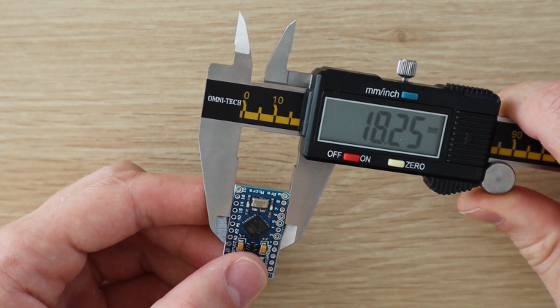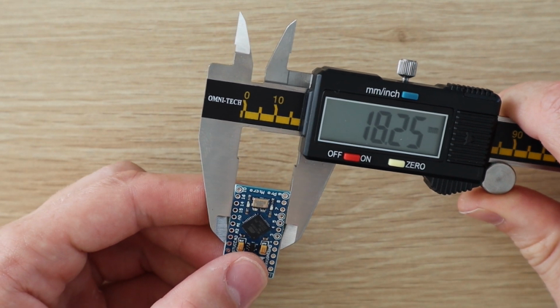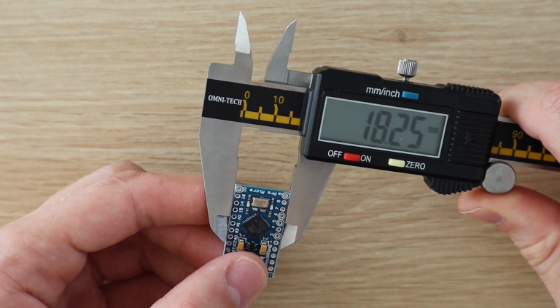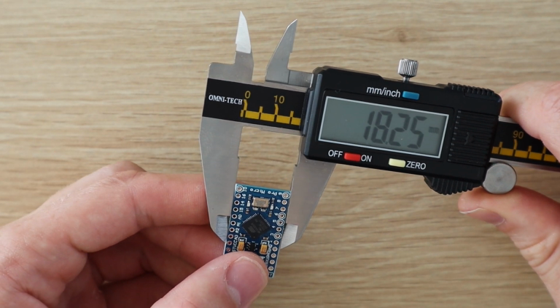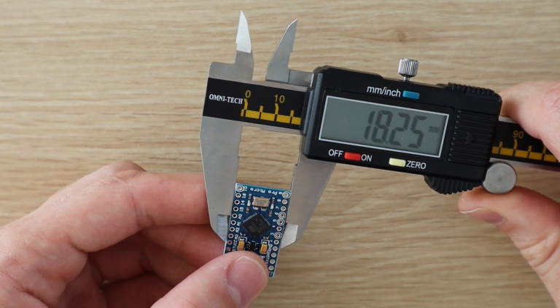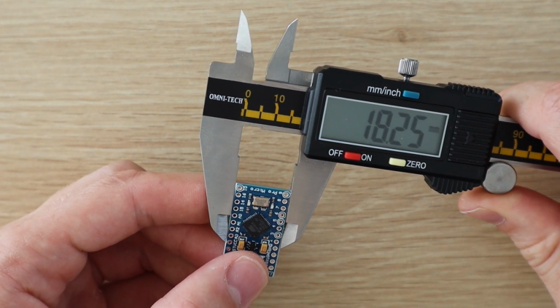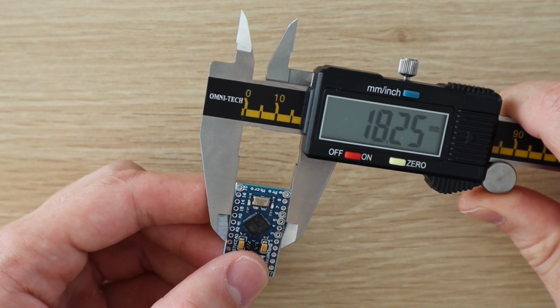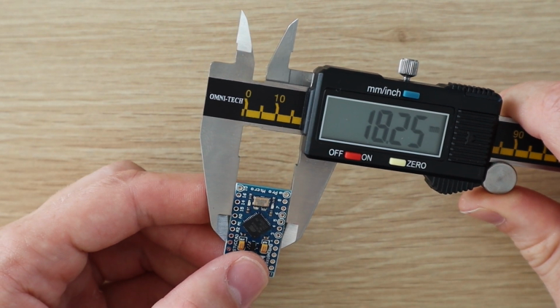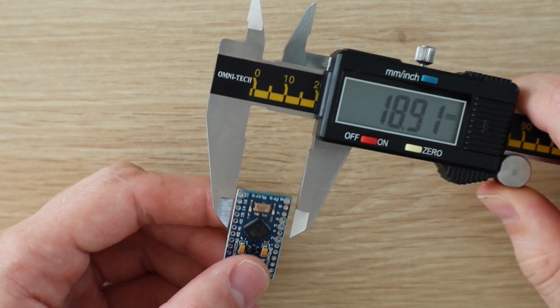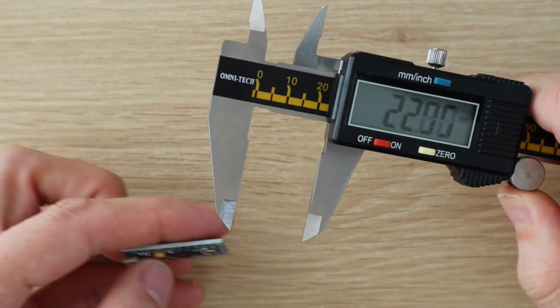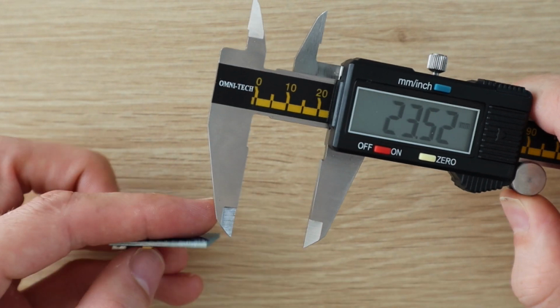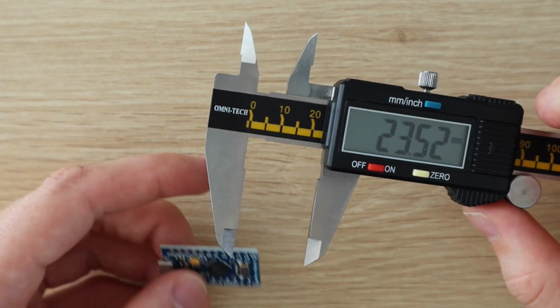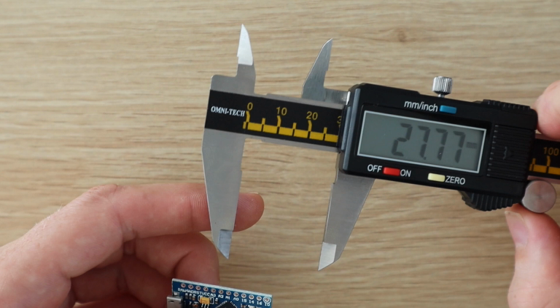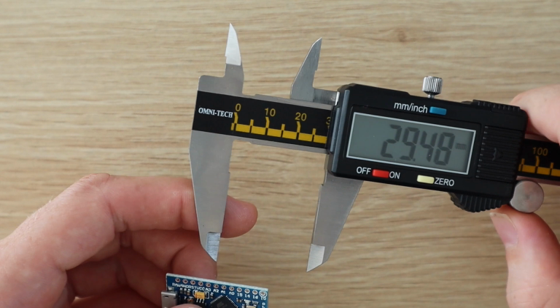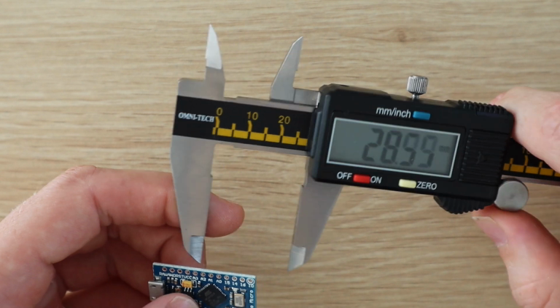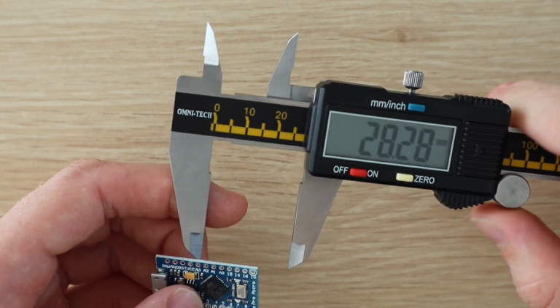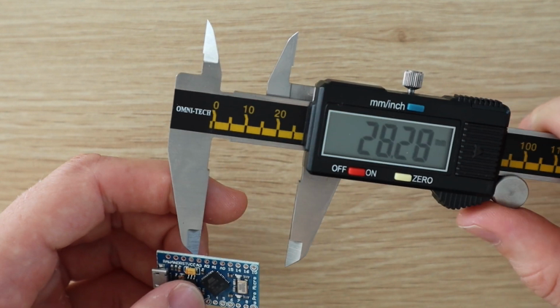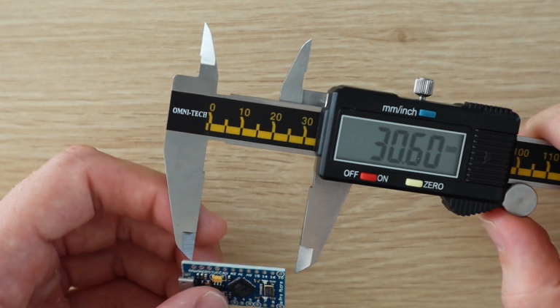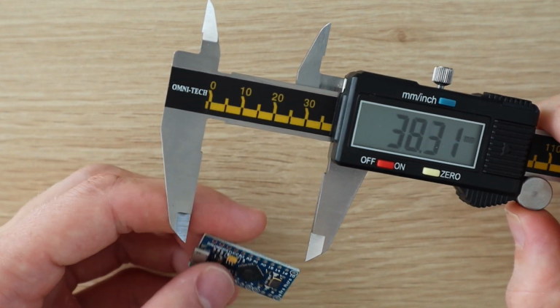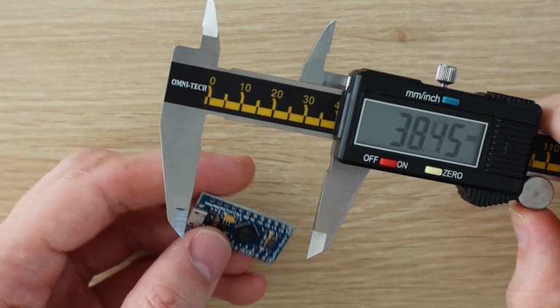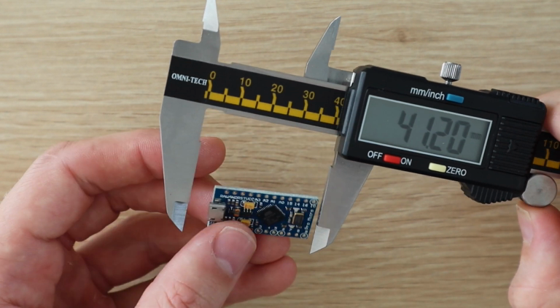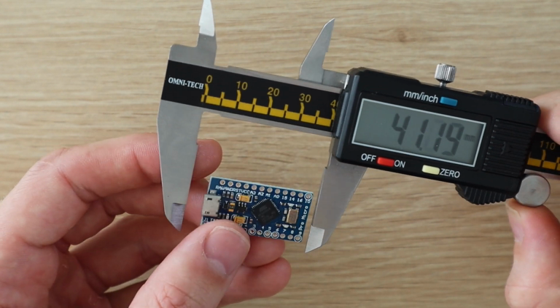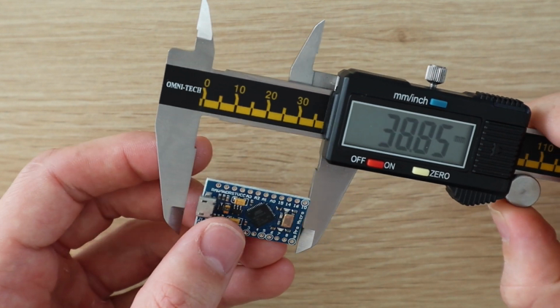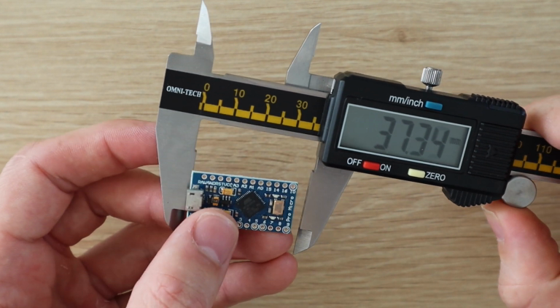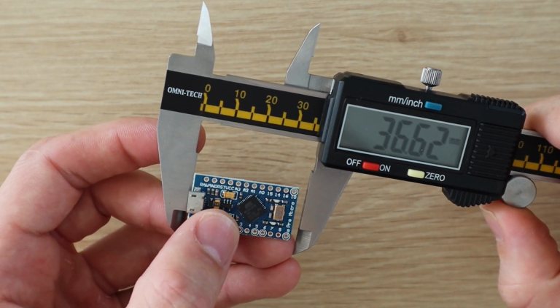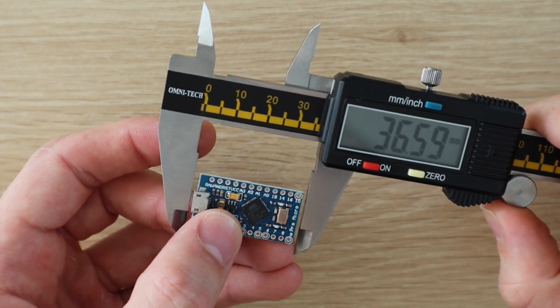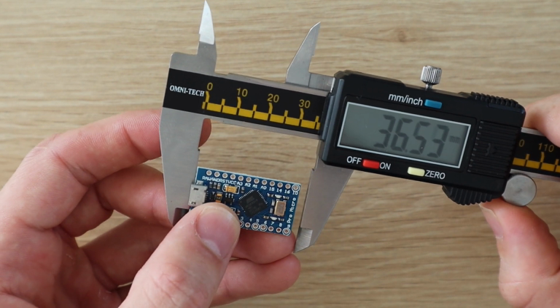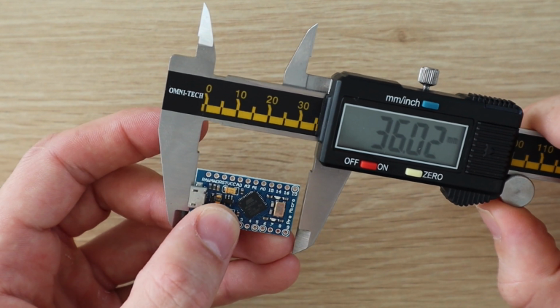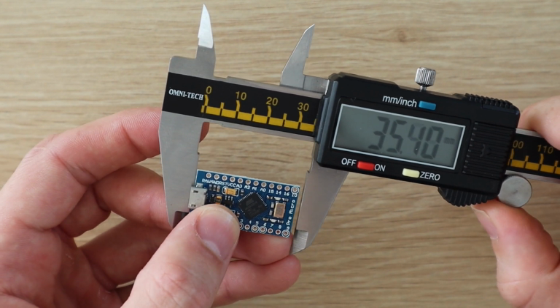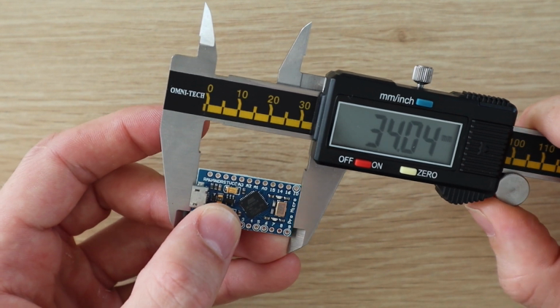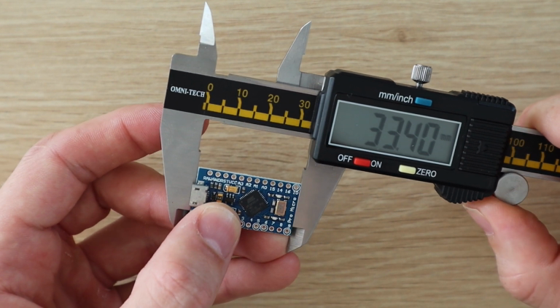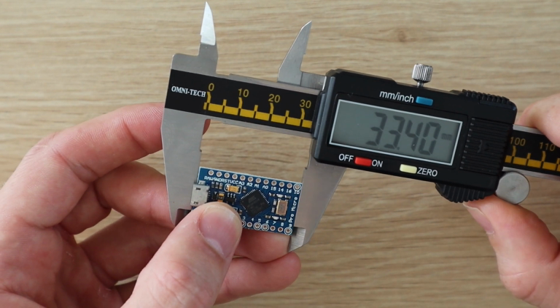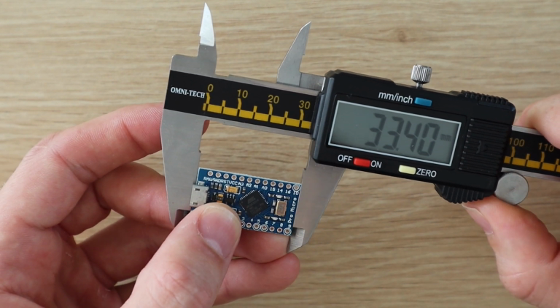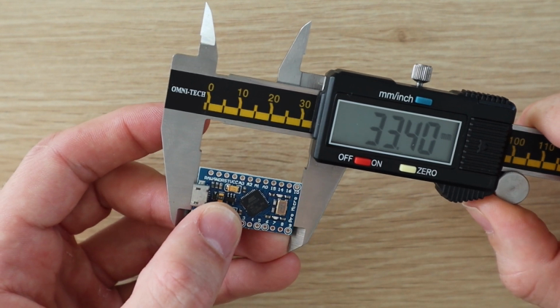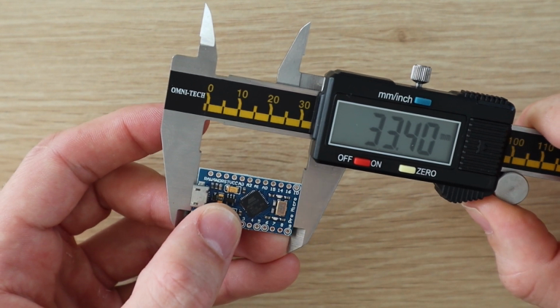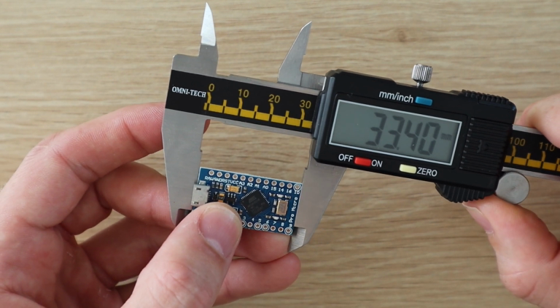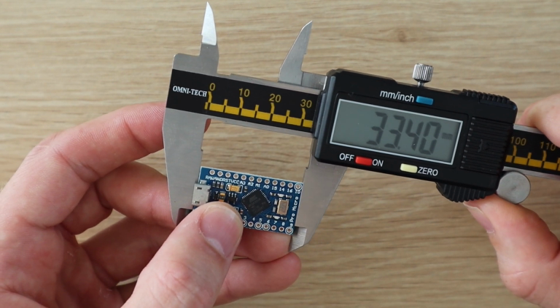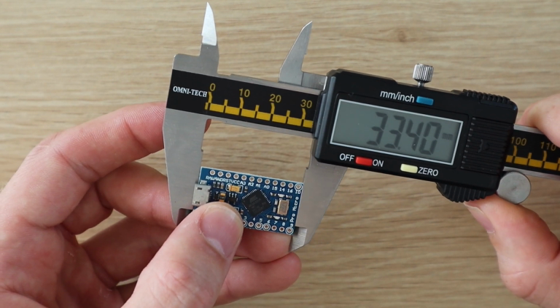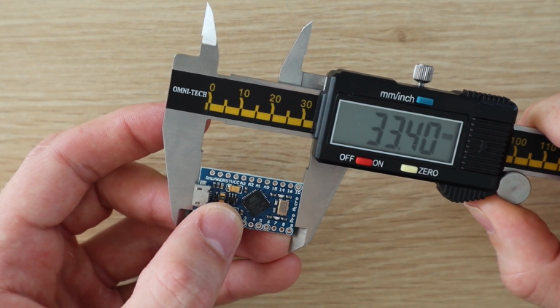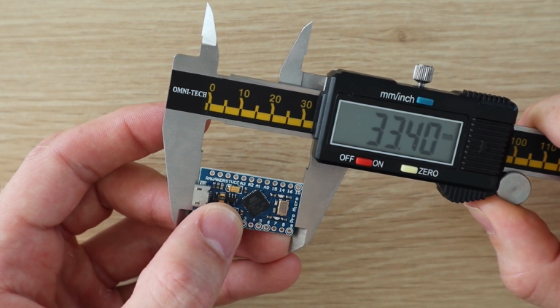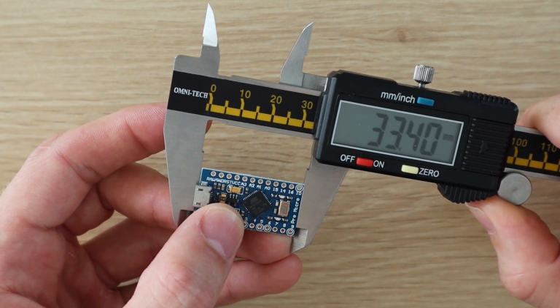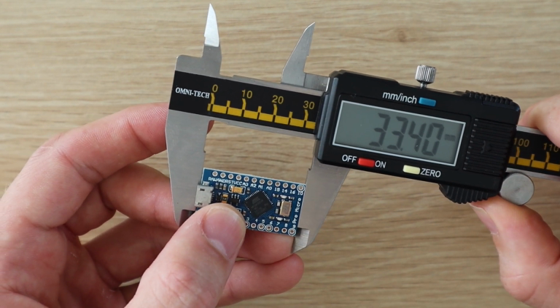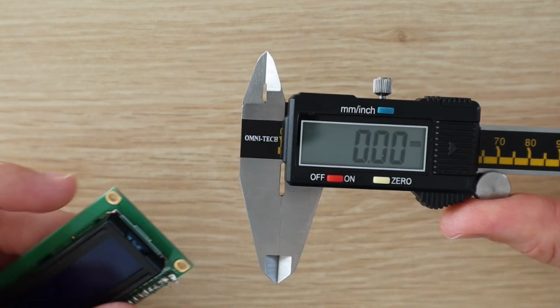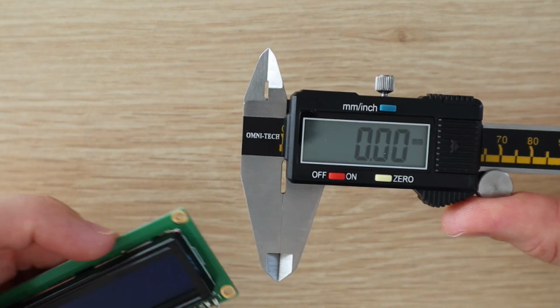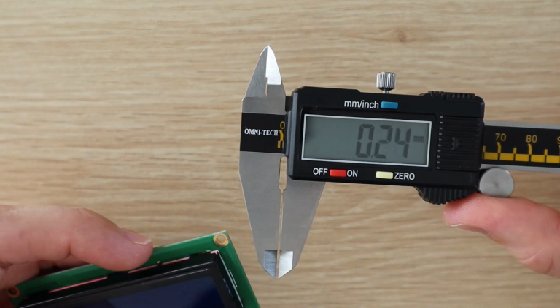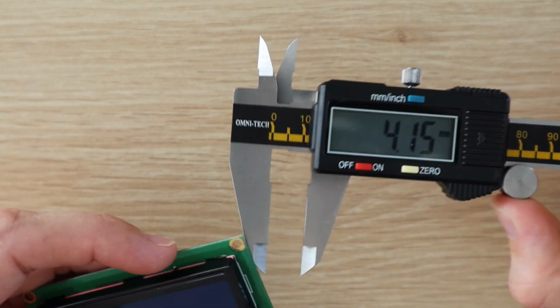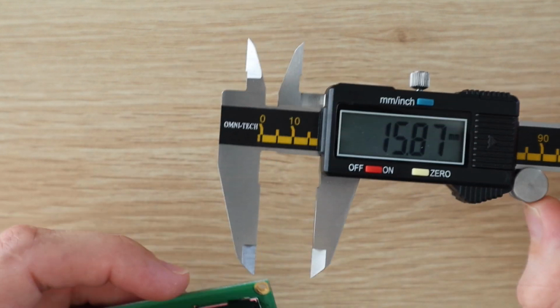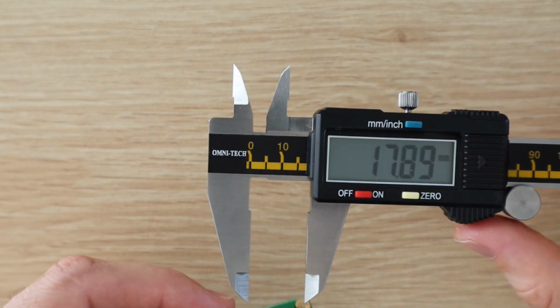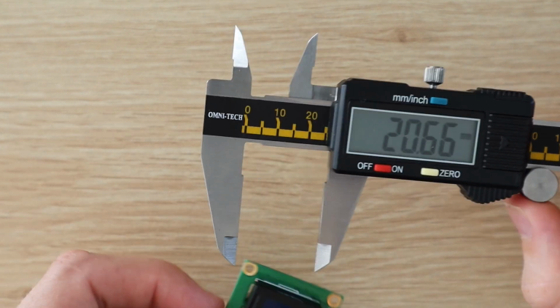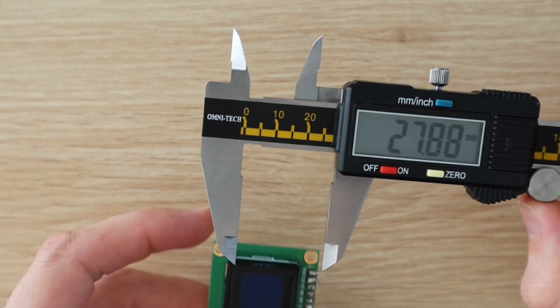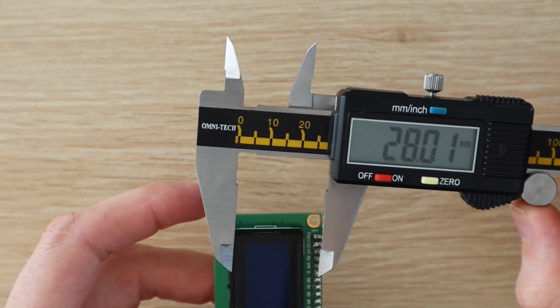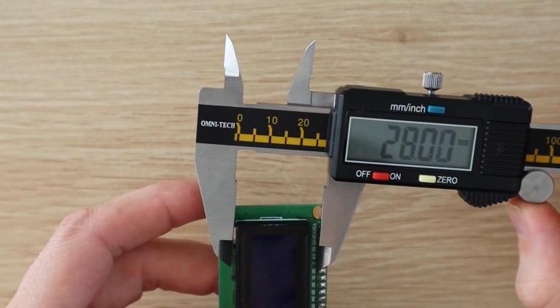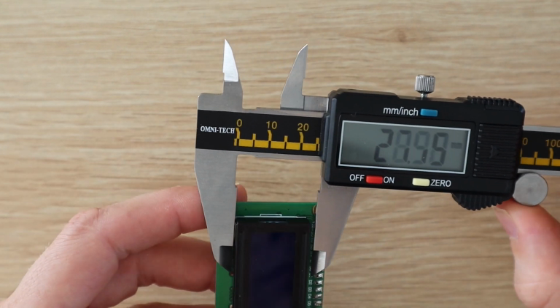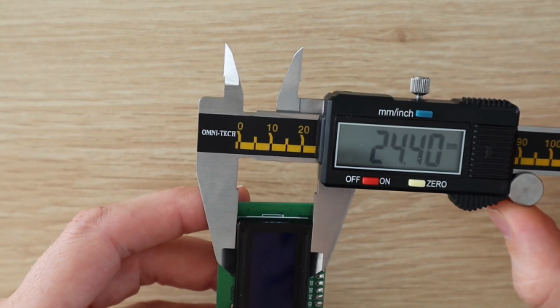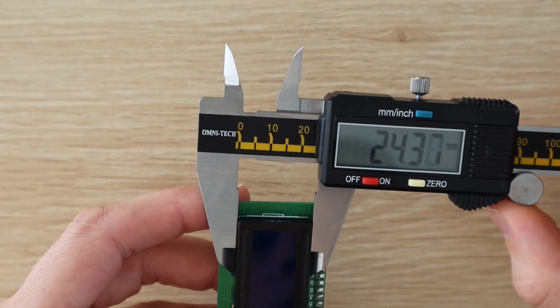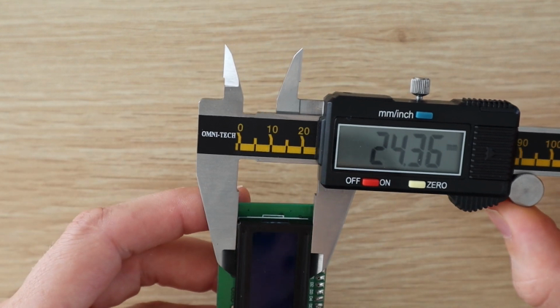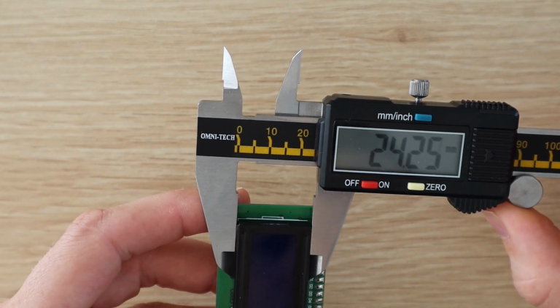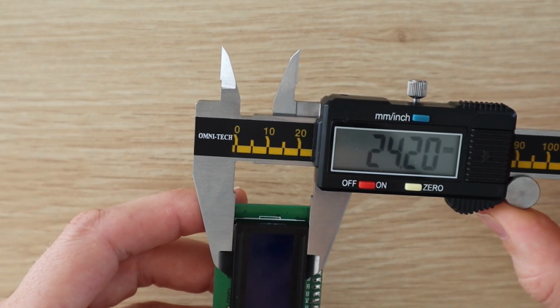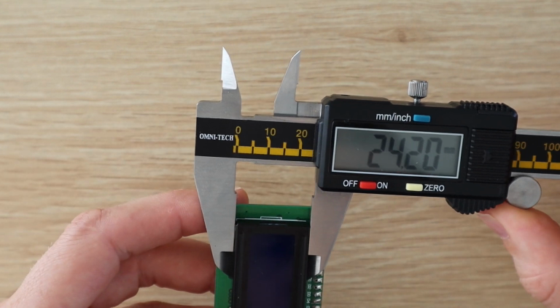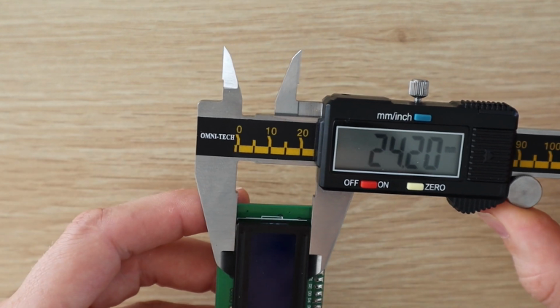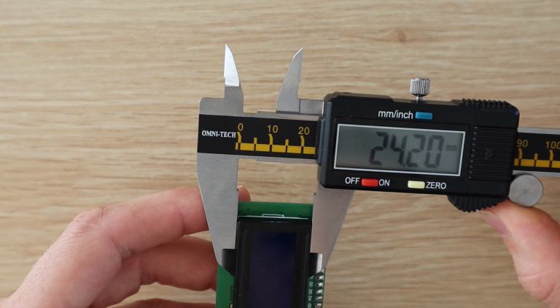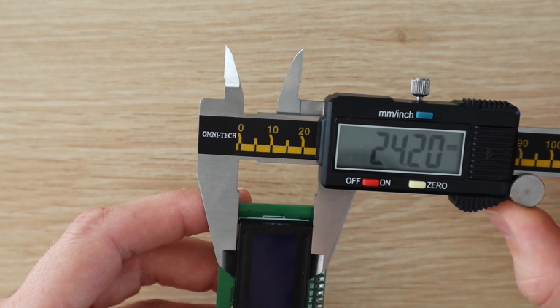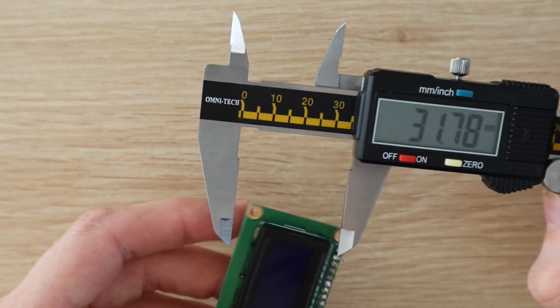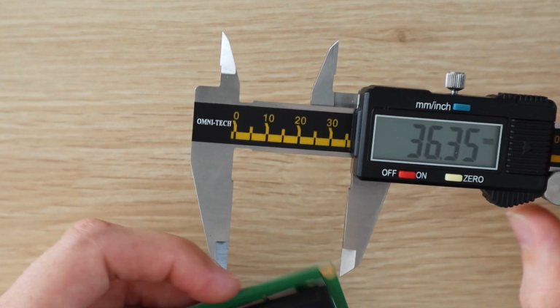Now that we've worked through our code and got all the components working on our breadboard, let's permanently connect them and install them into an enclosure.